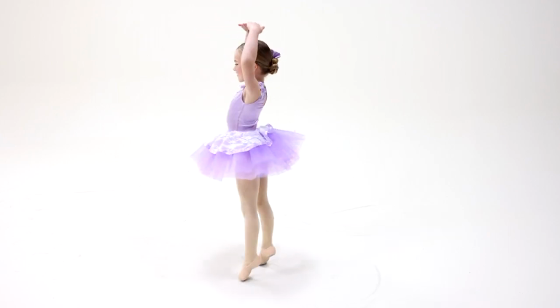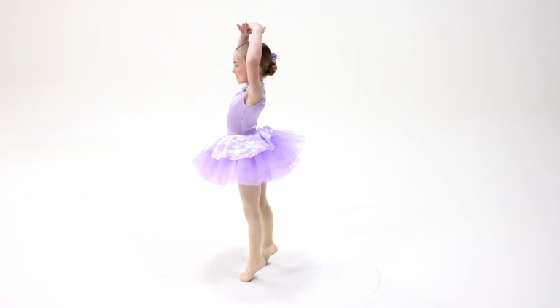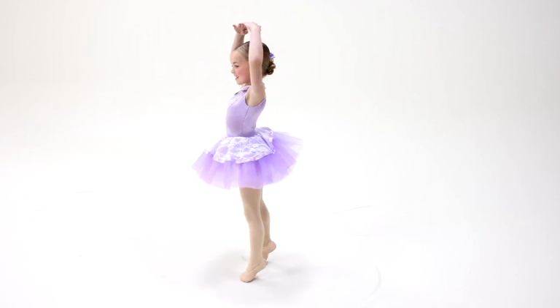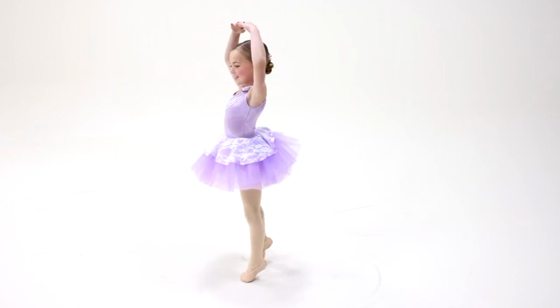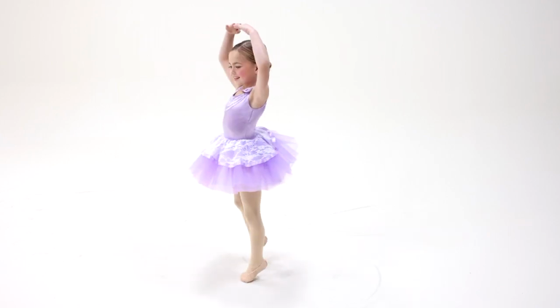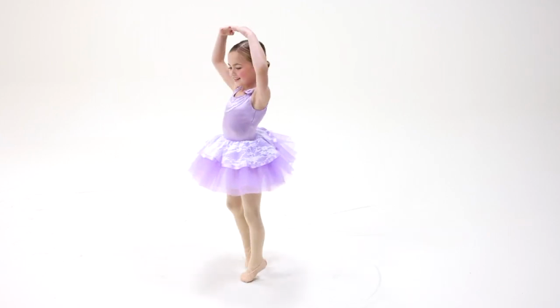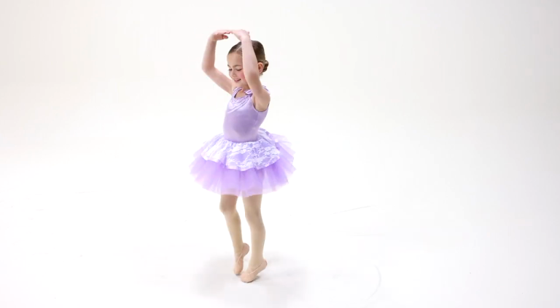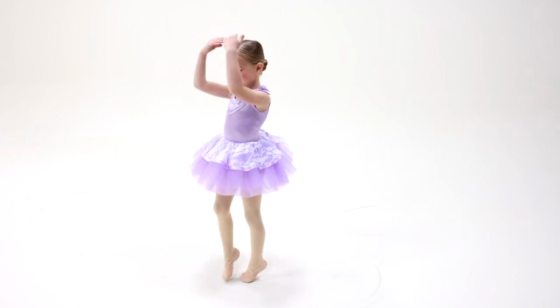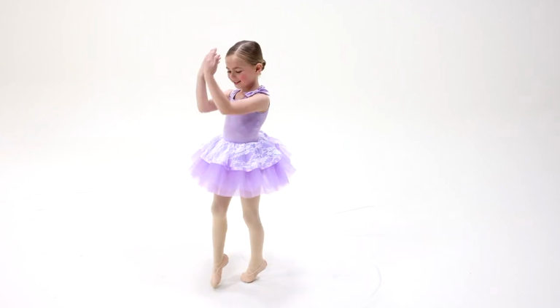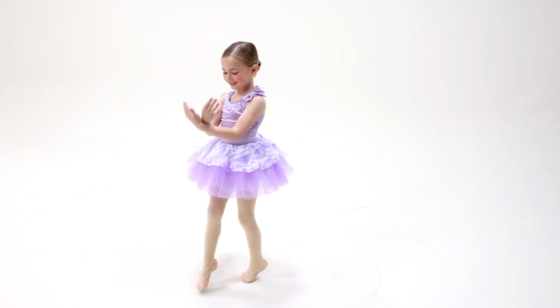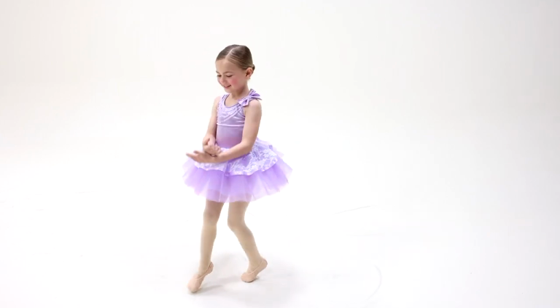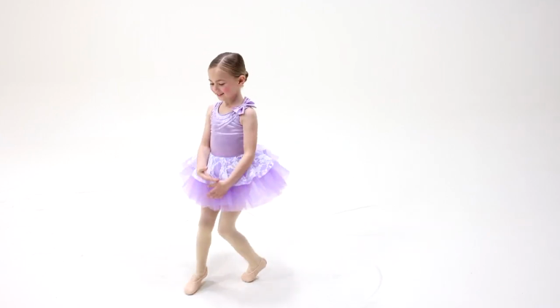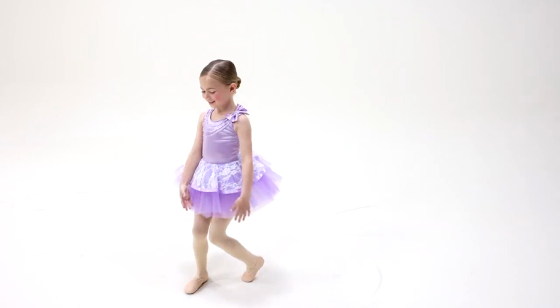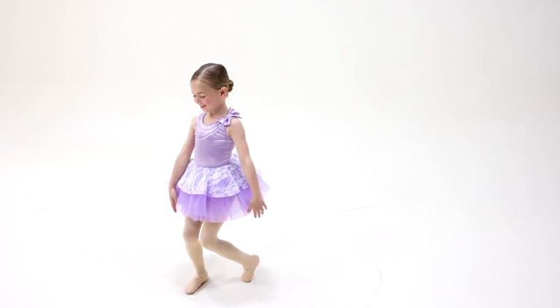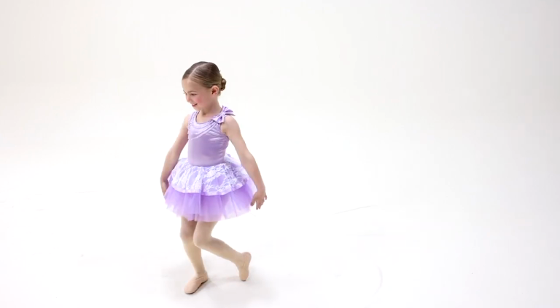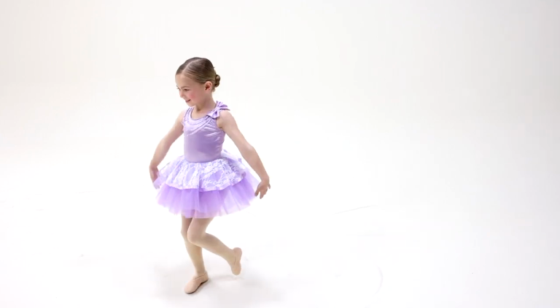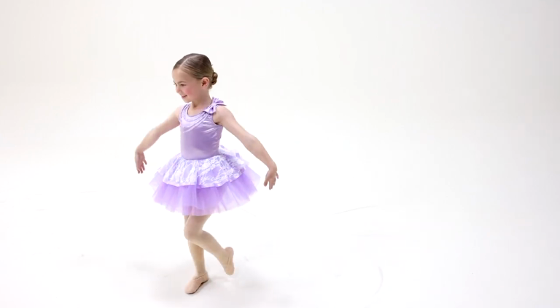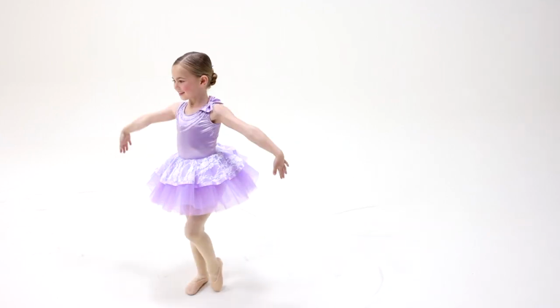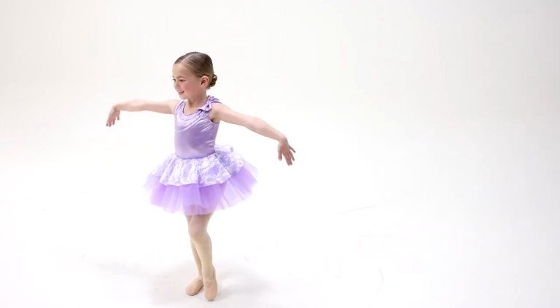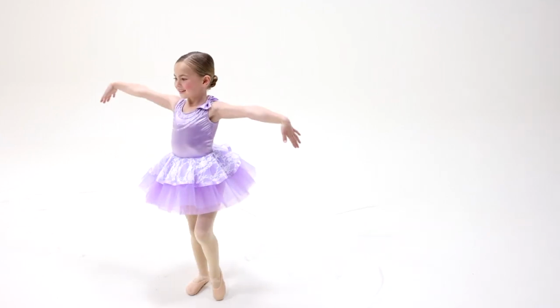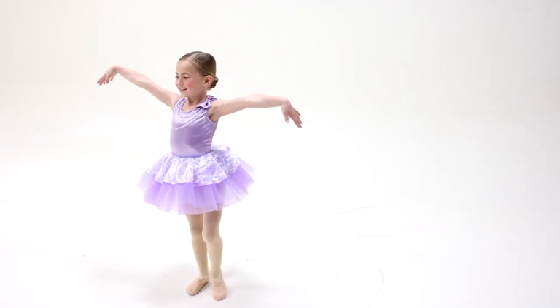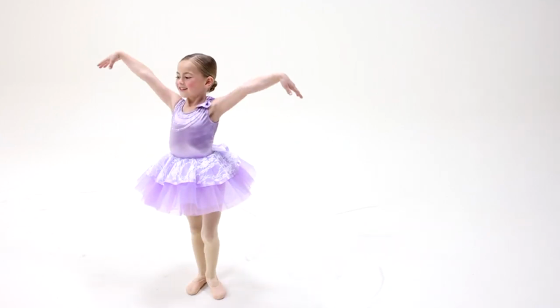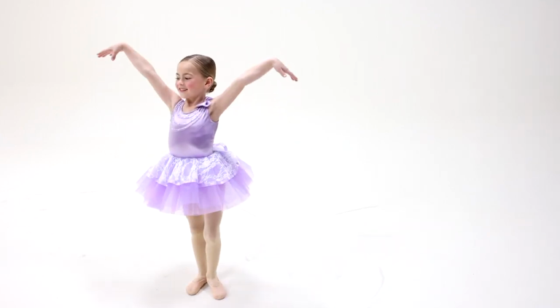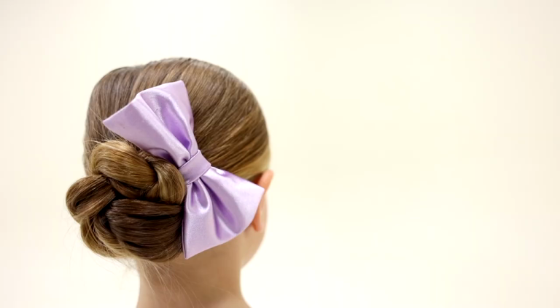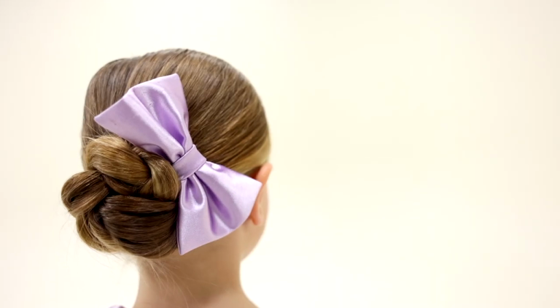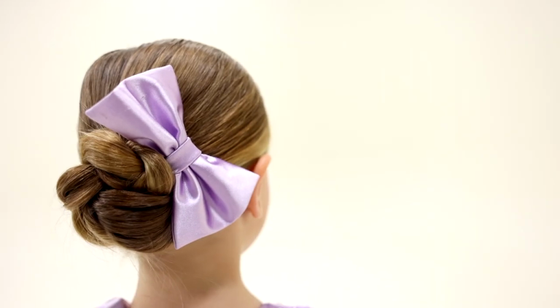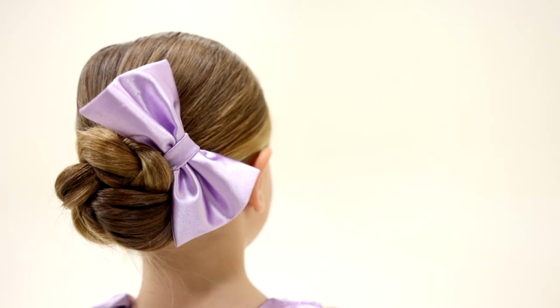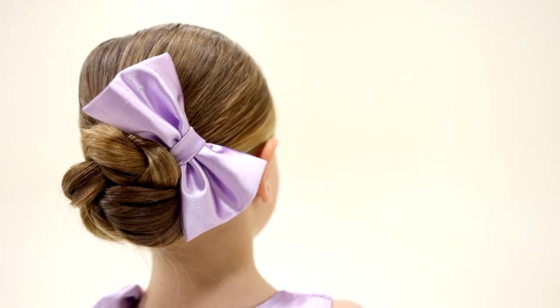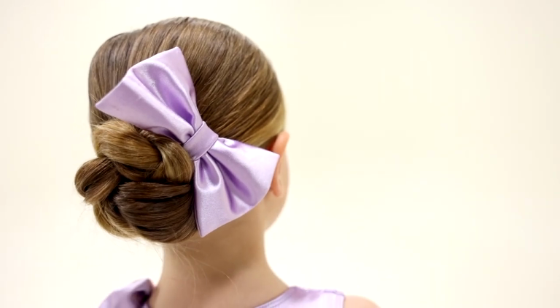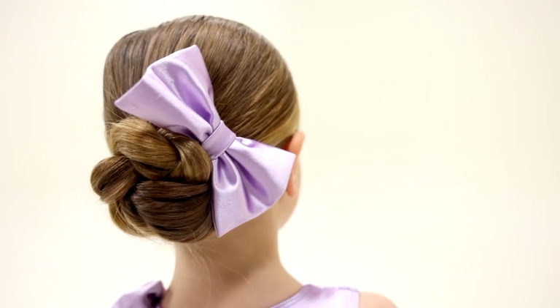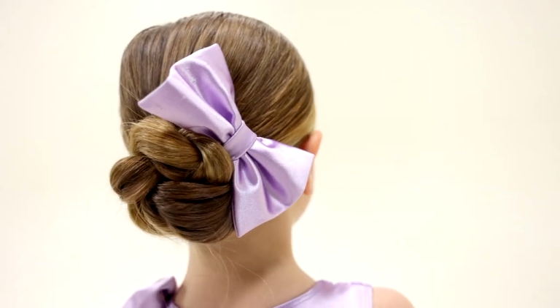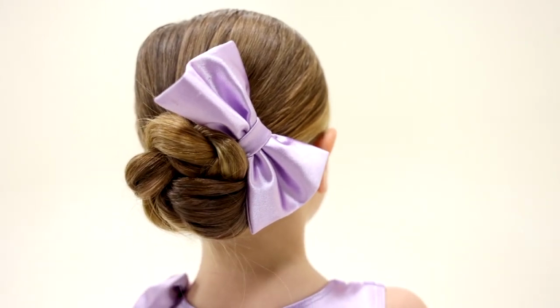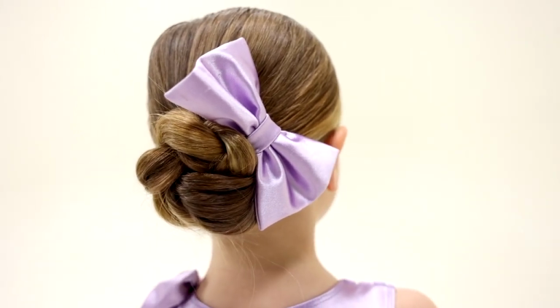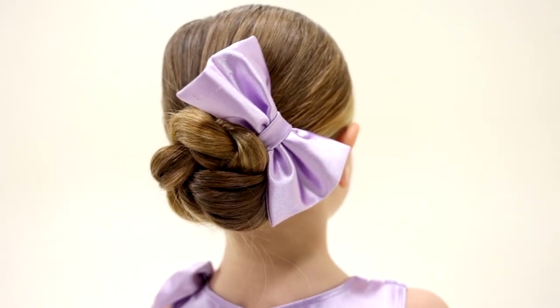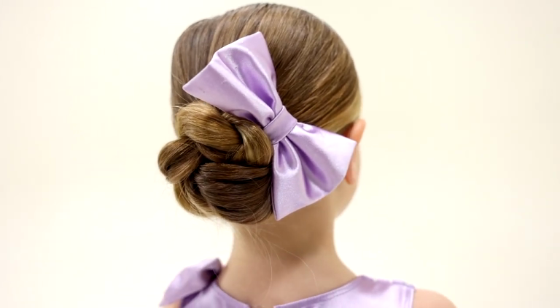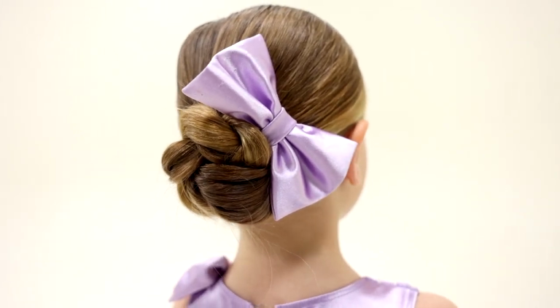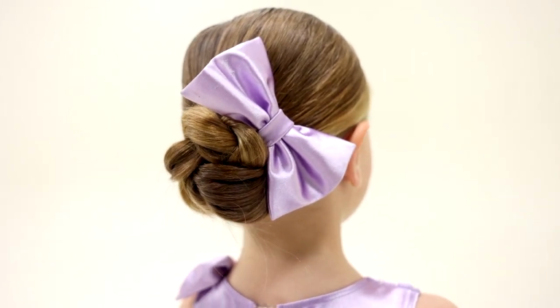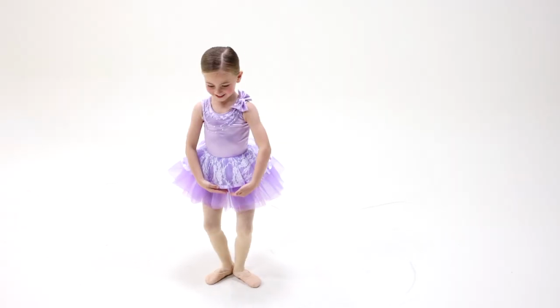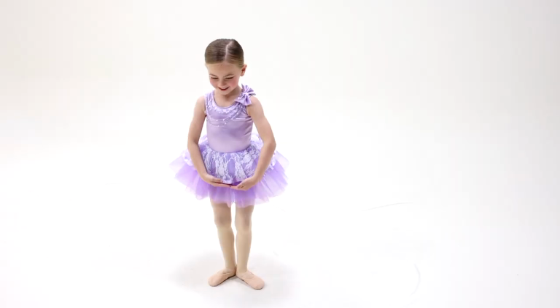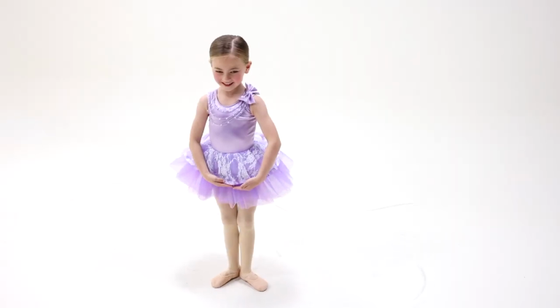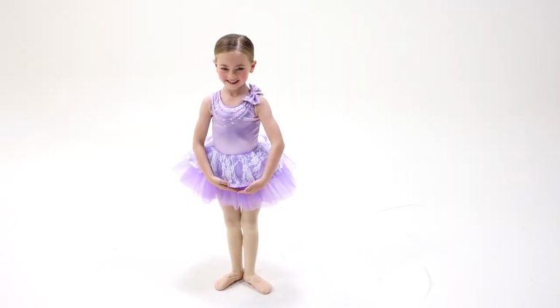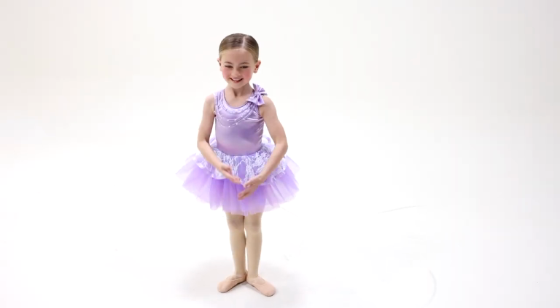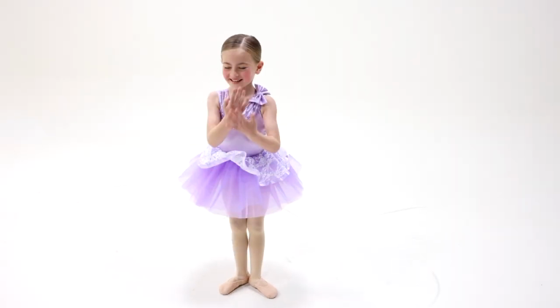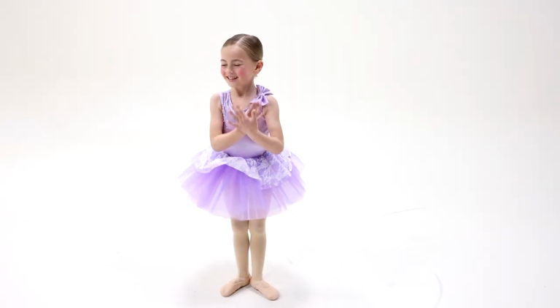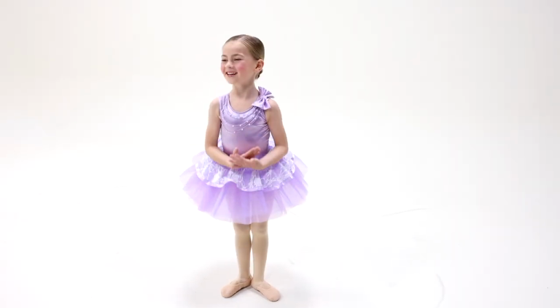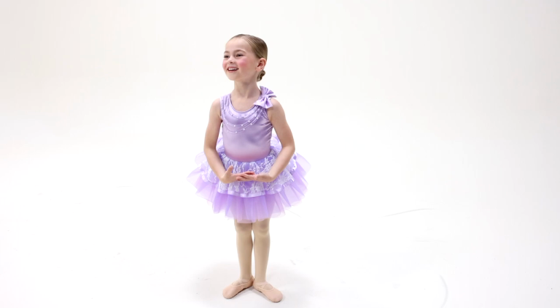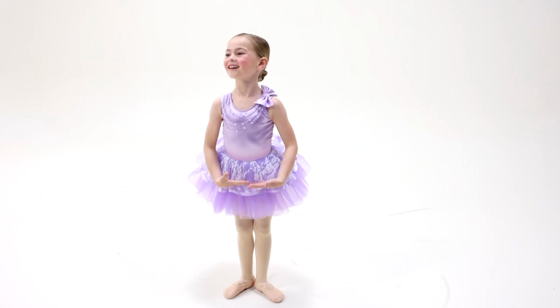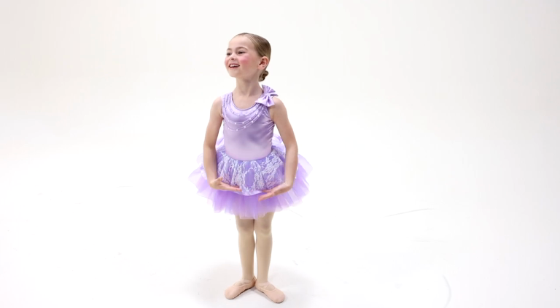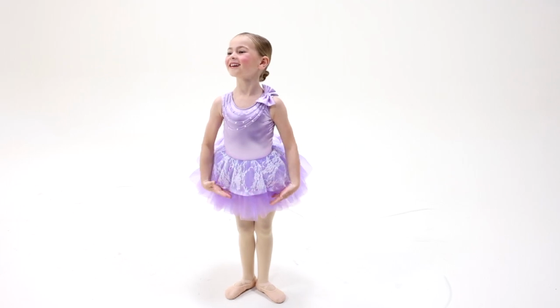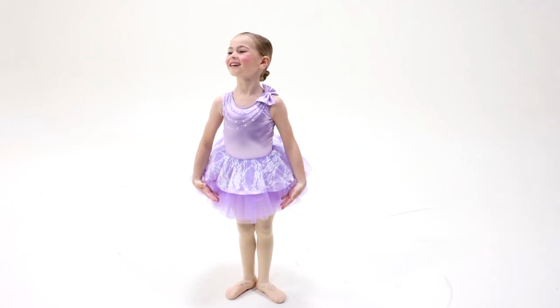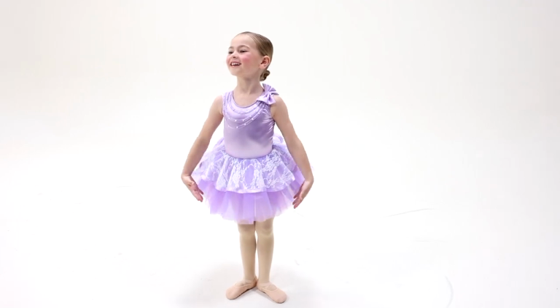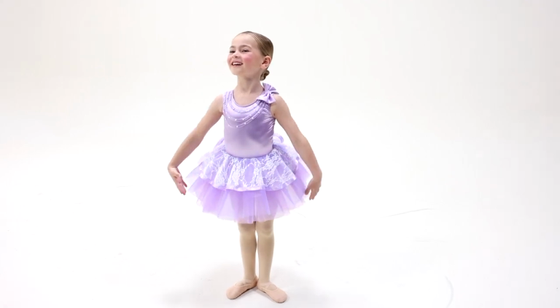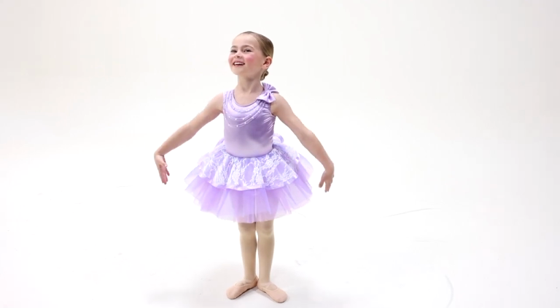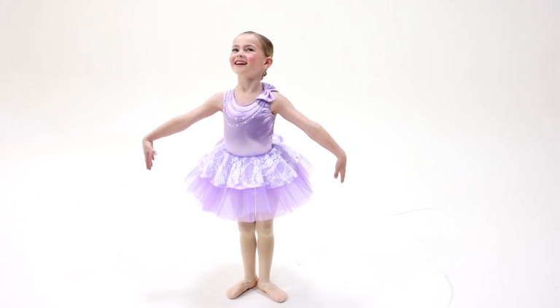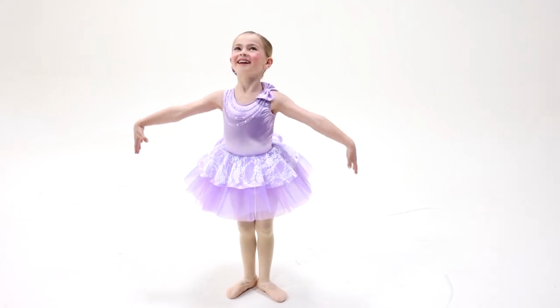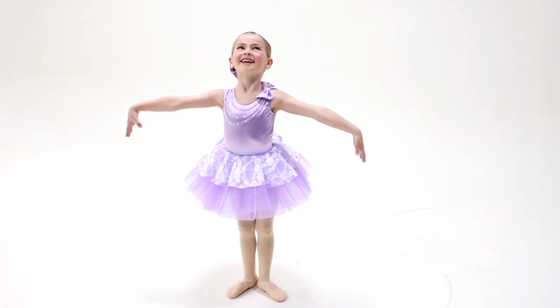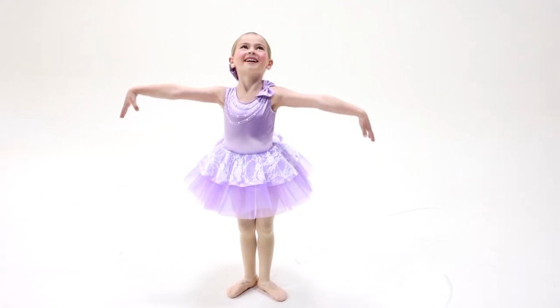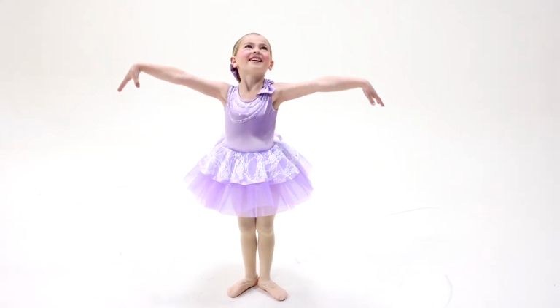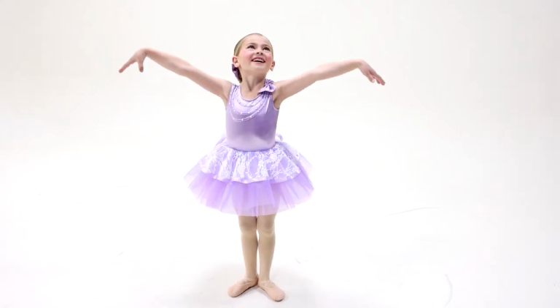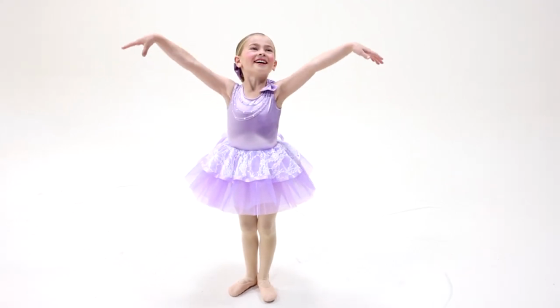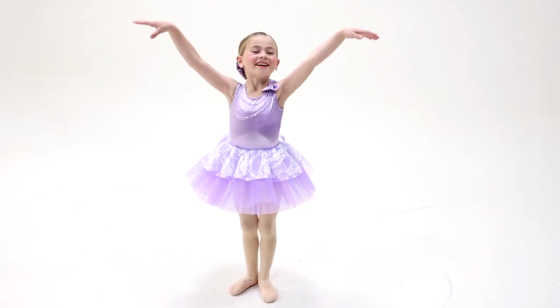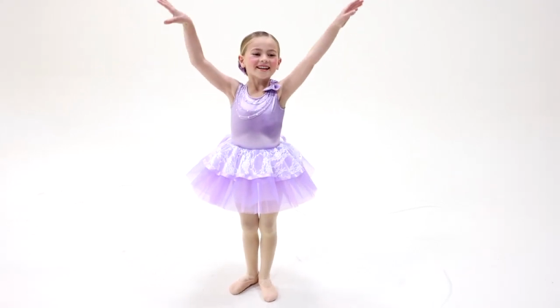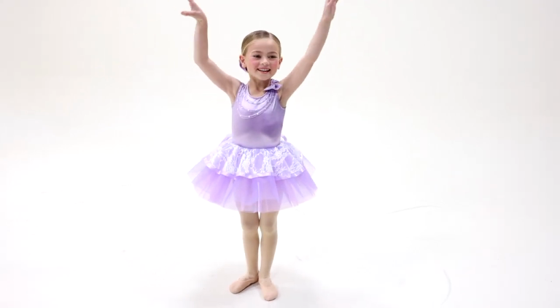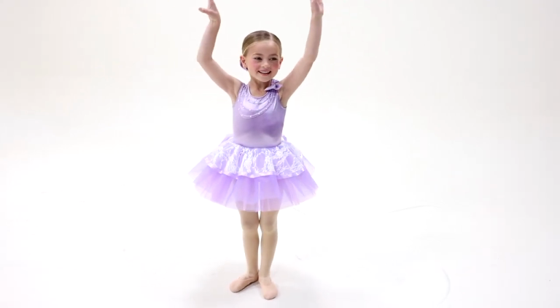This costume is front-lined and glitter-free. It includes a satin hair bow with clip and ships on a hanger in a garment bag.